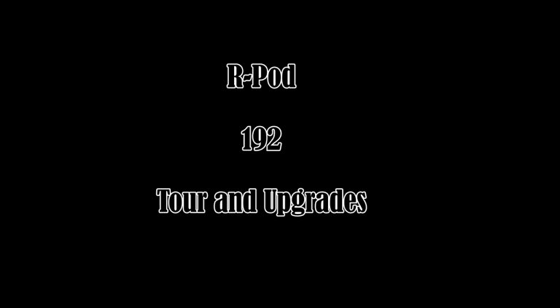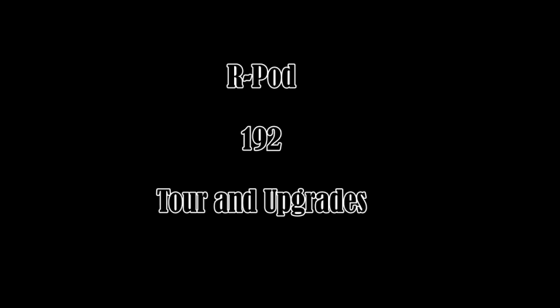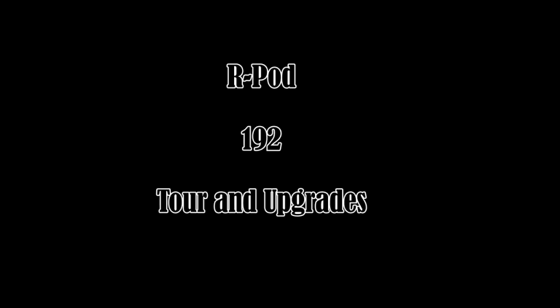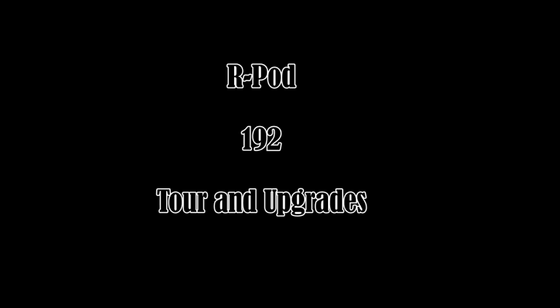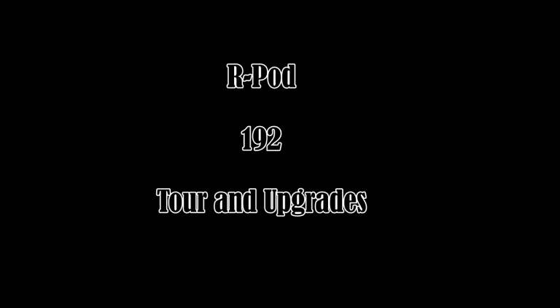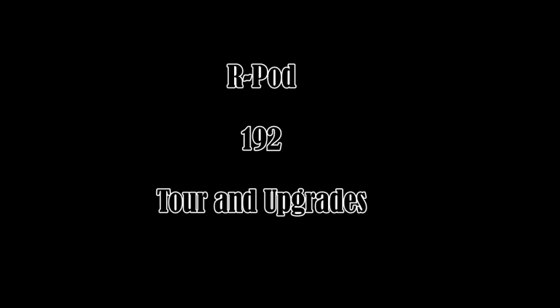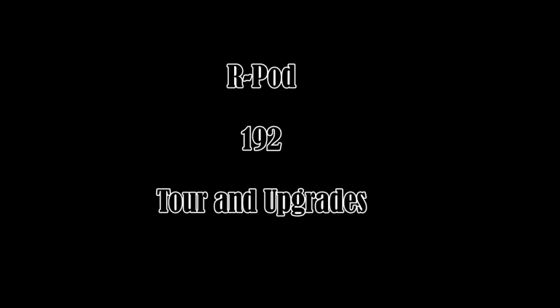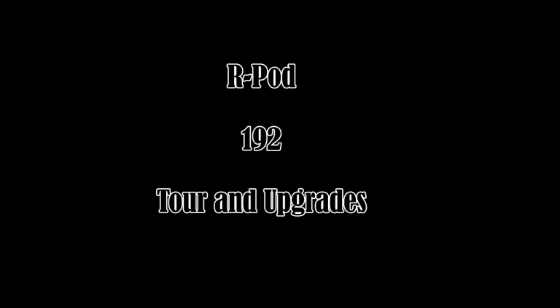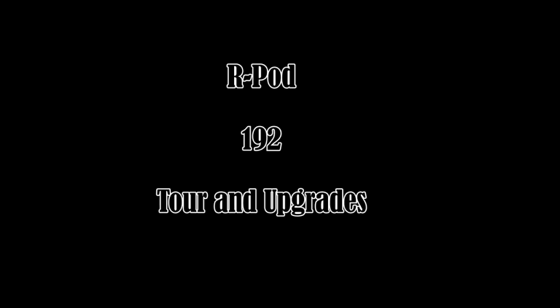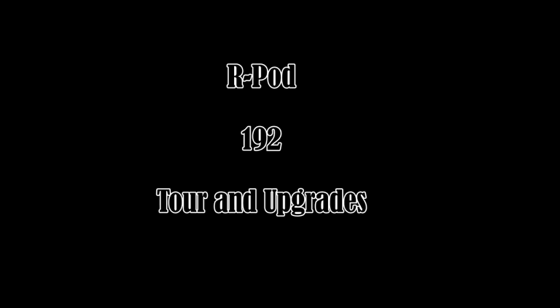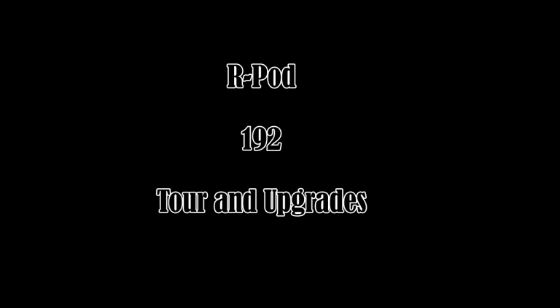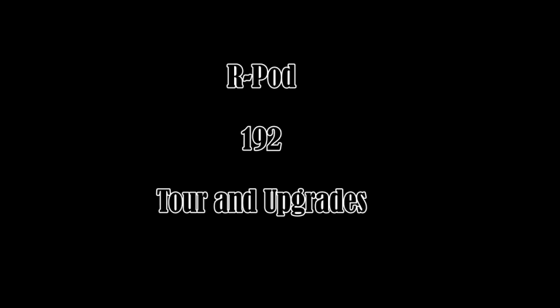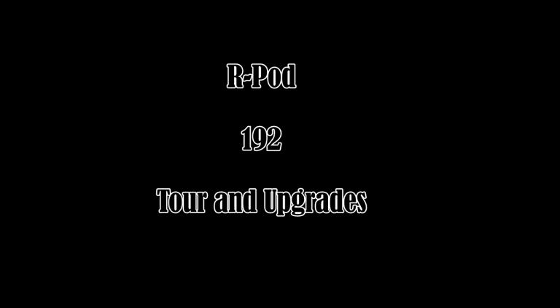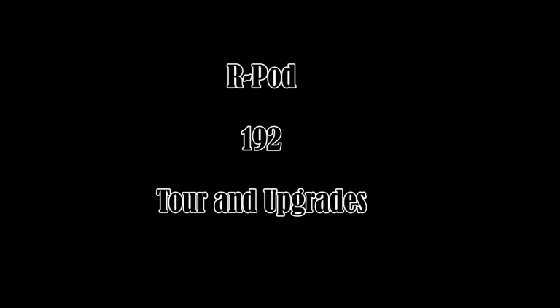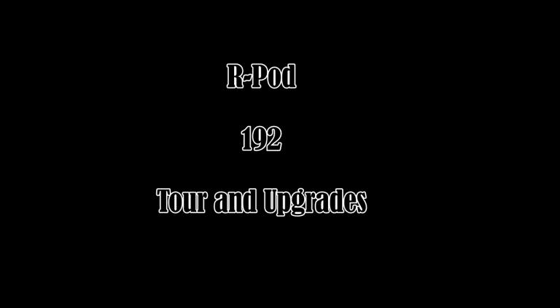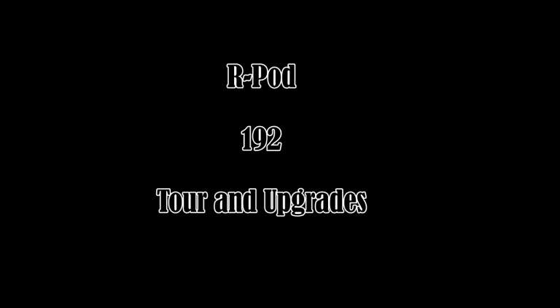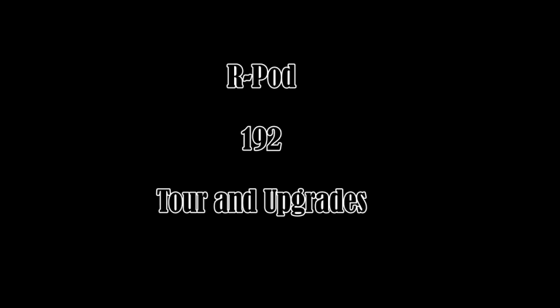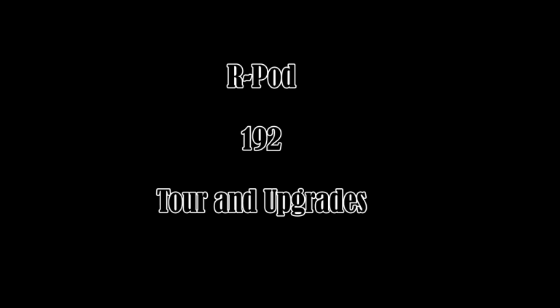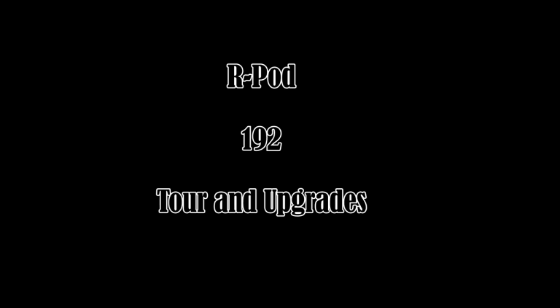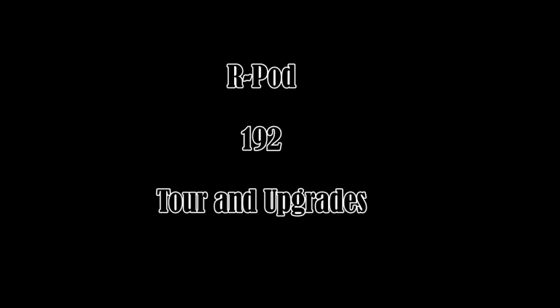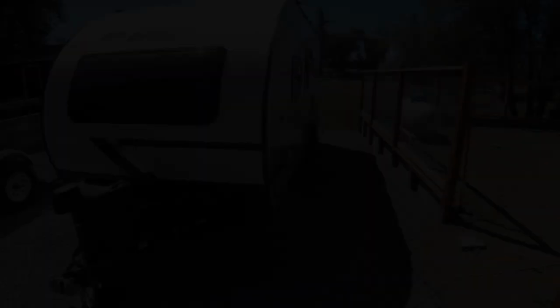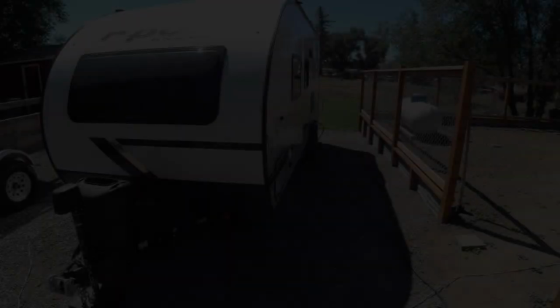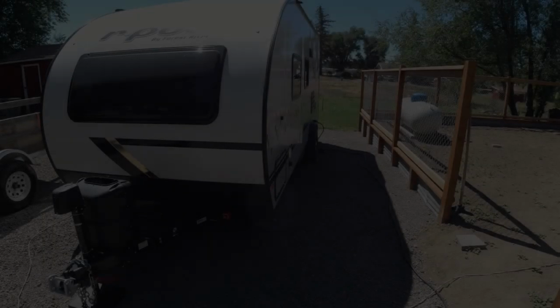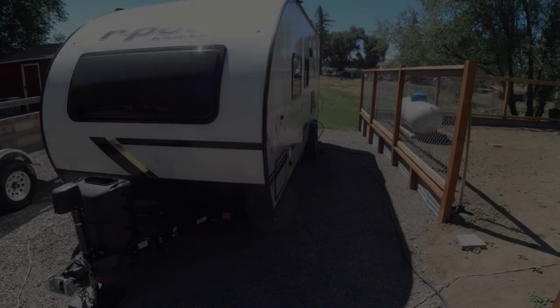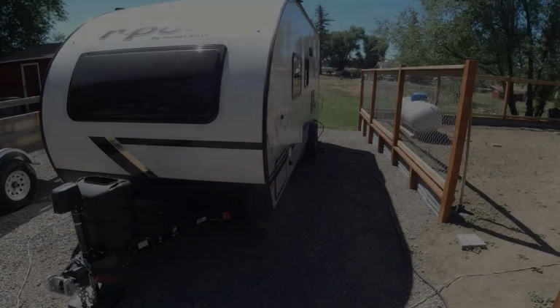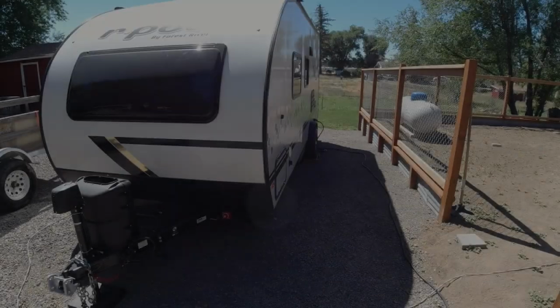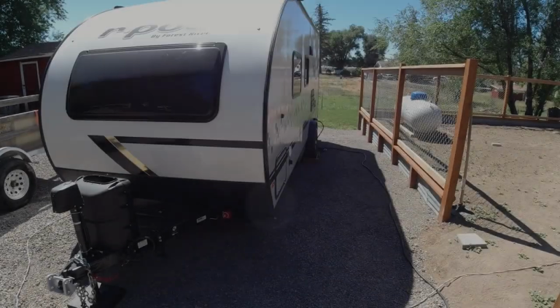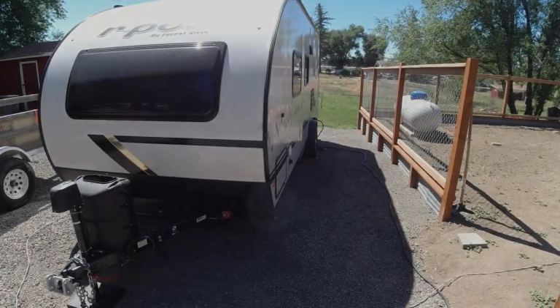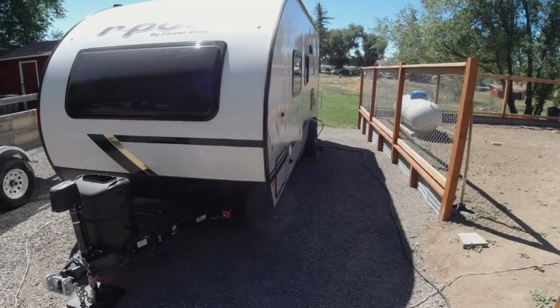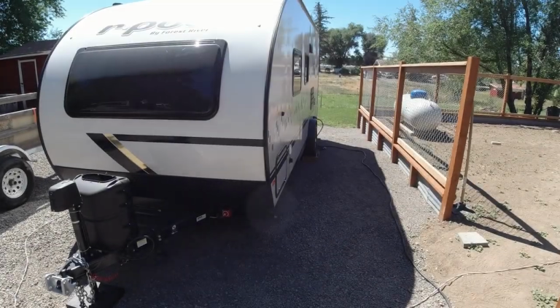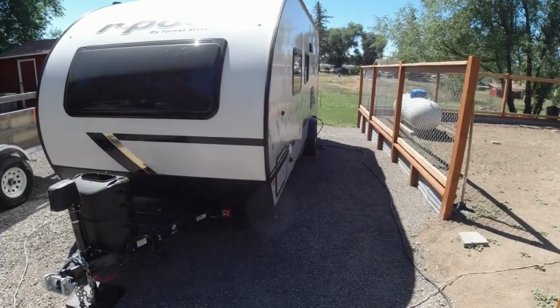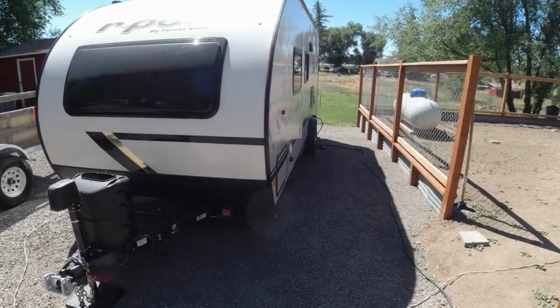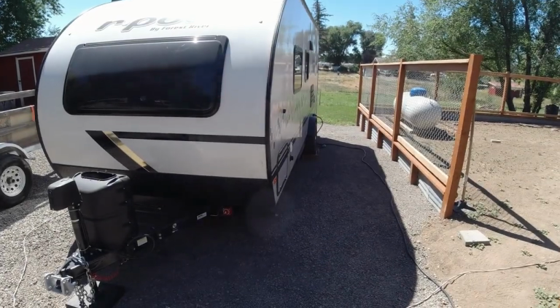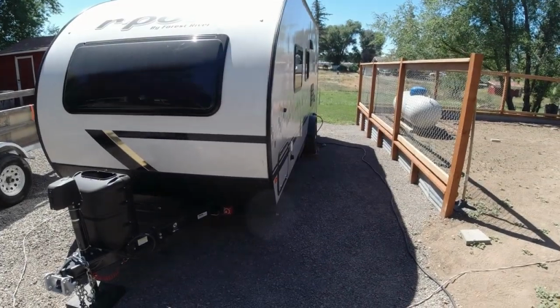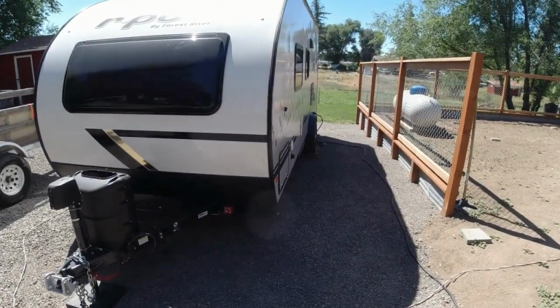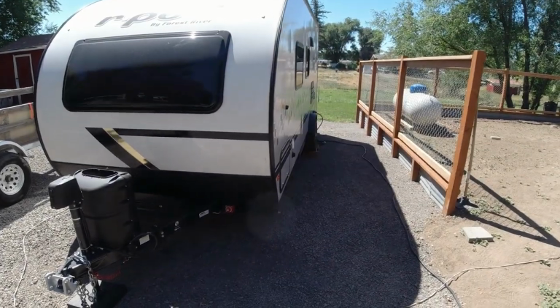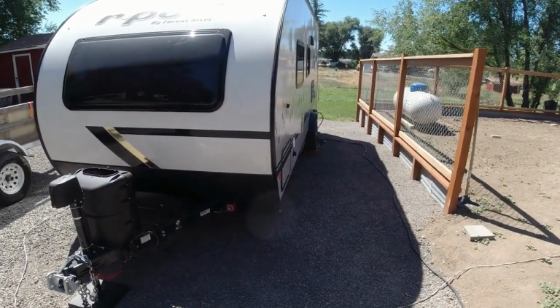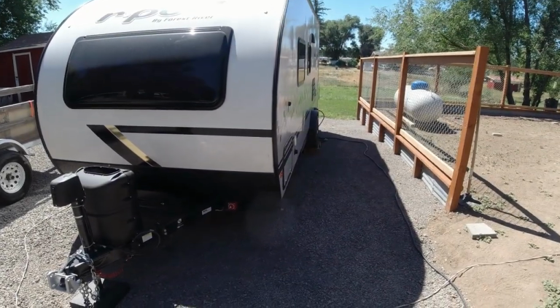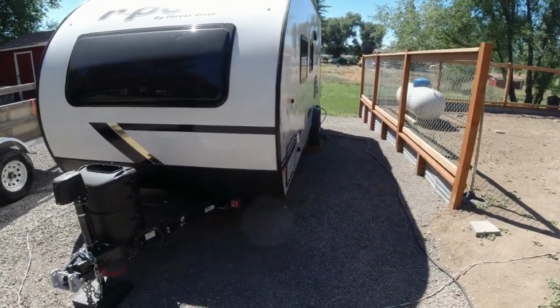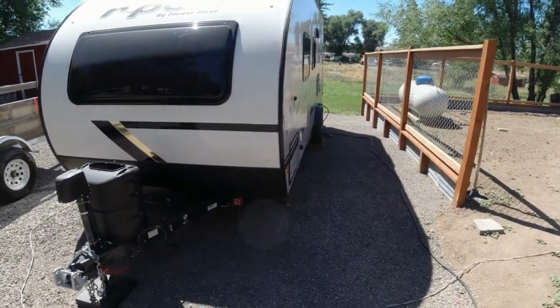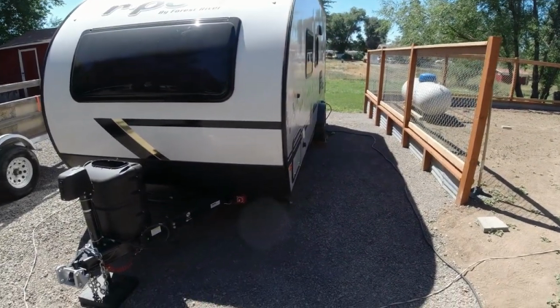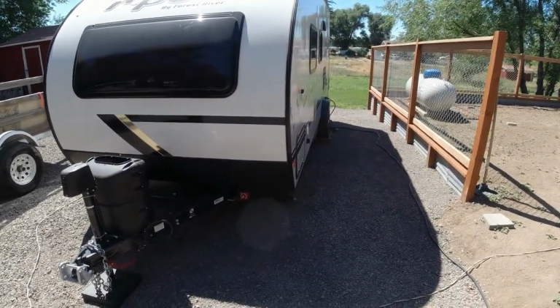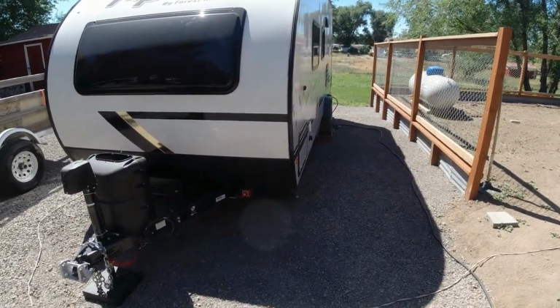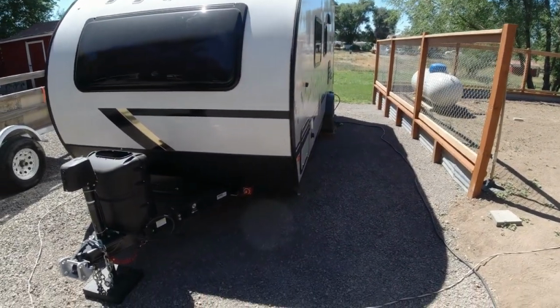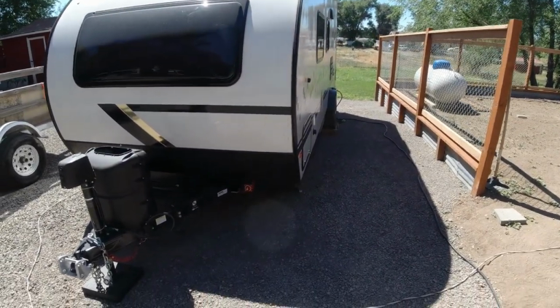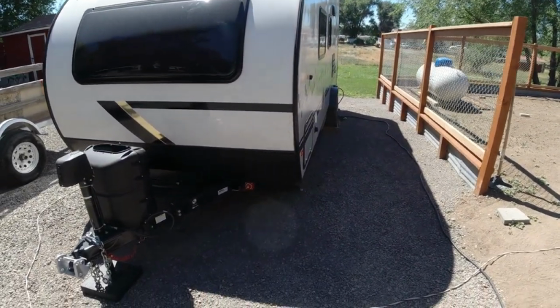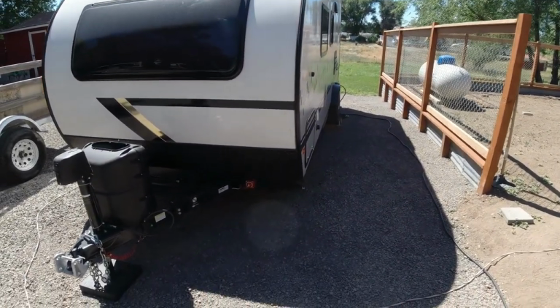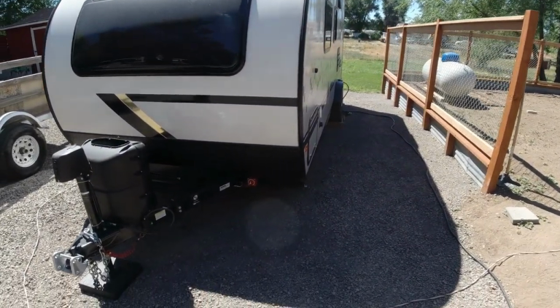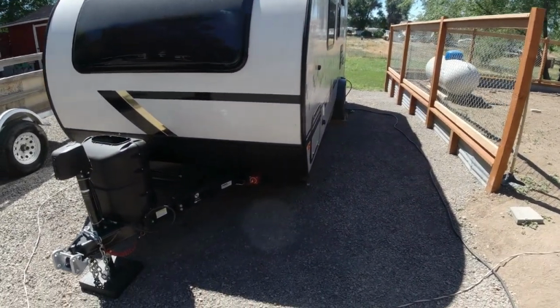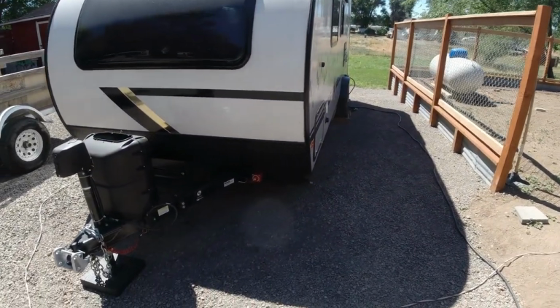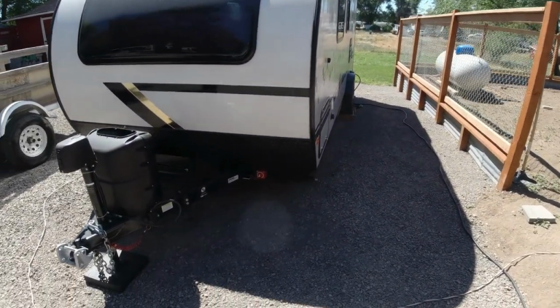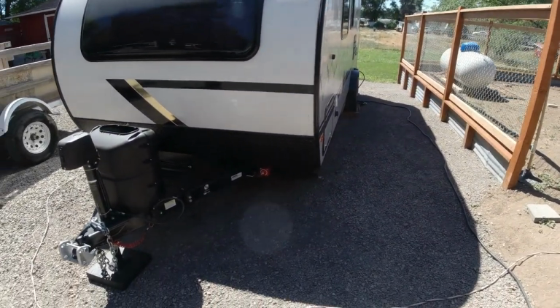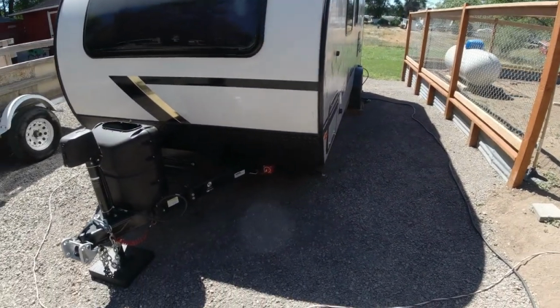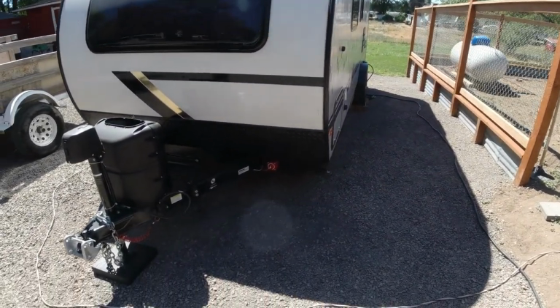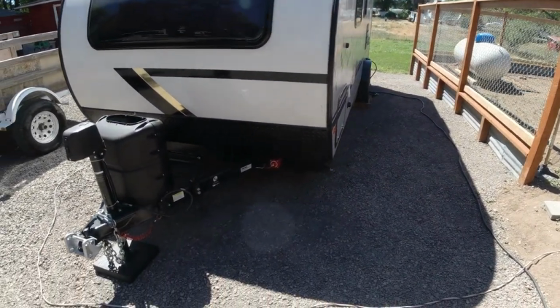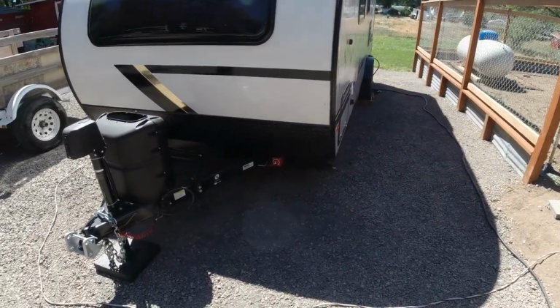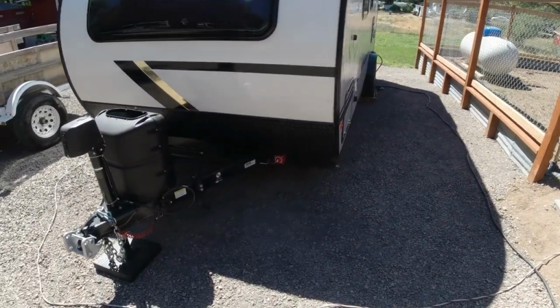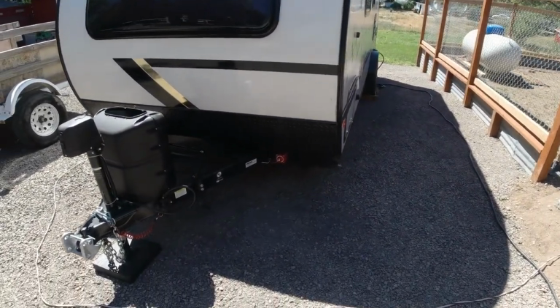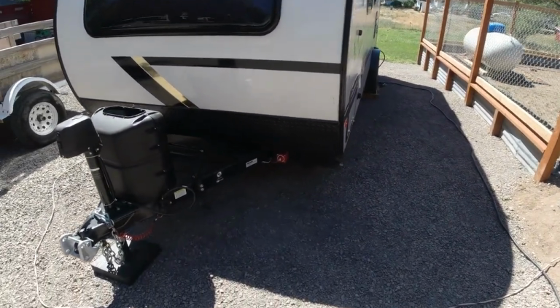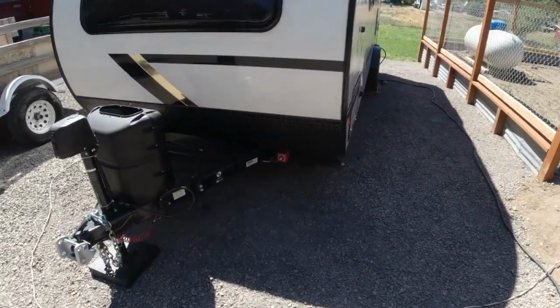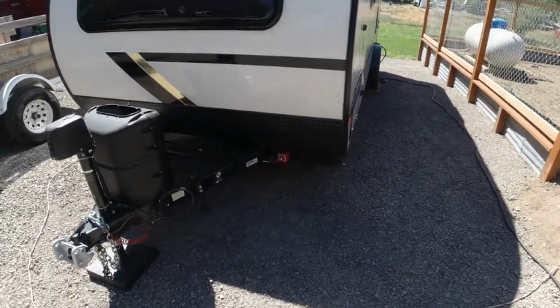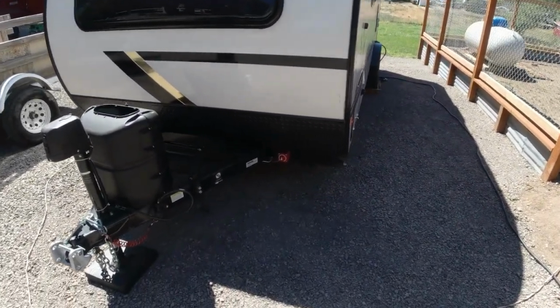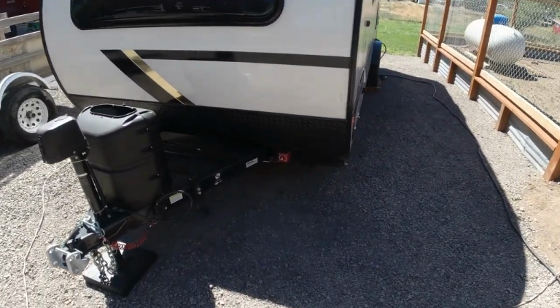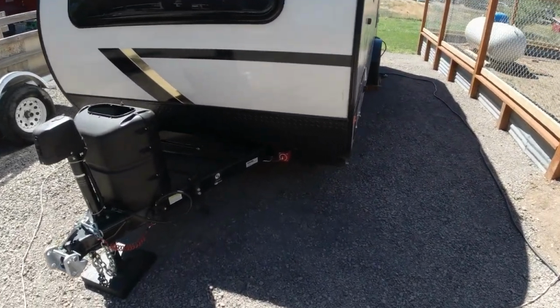Welcome to another episode. This time we're going to do a quick tour of our R-Pod 192.